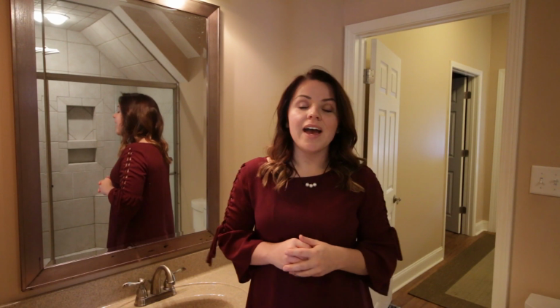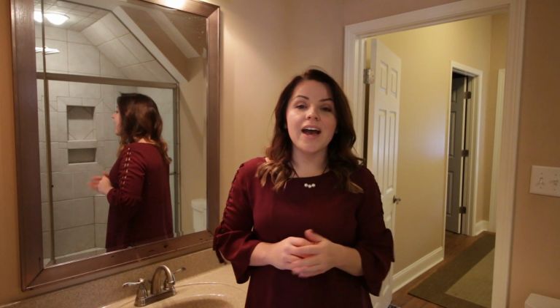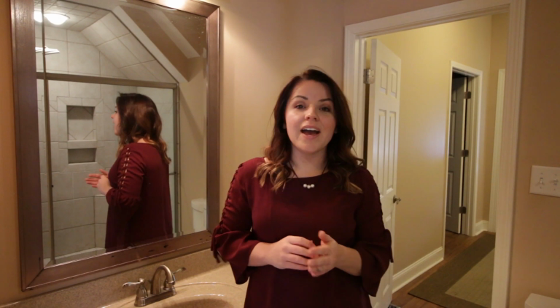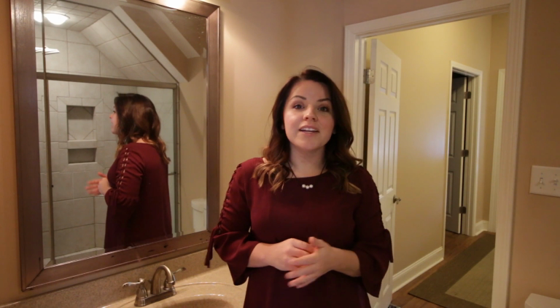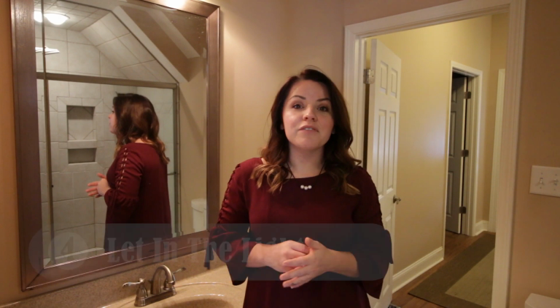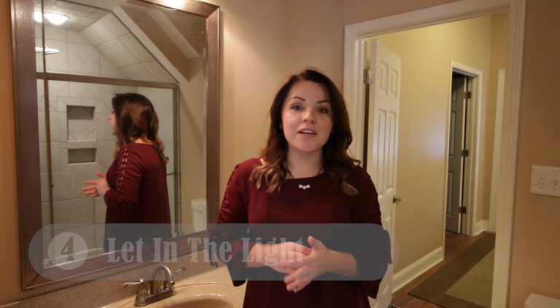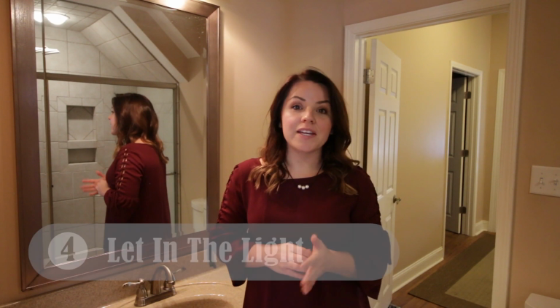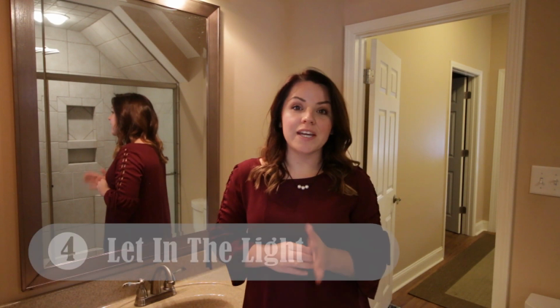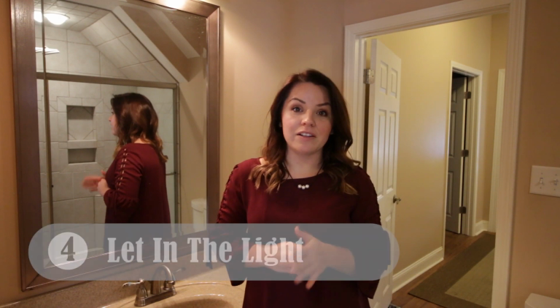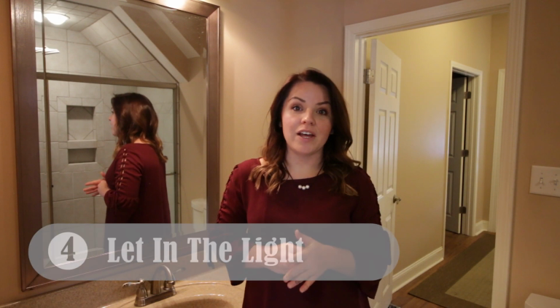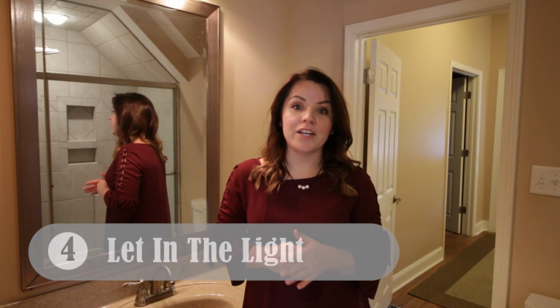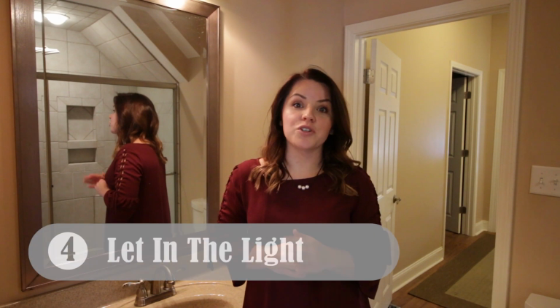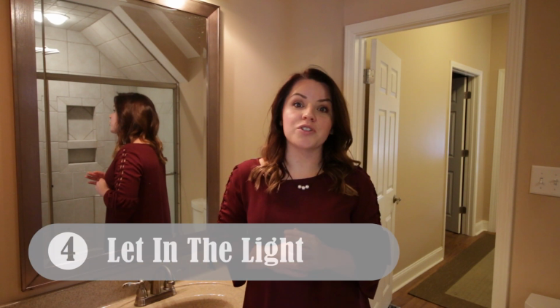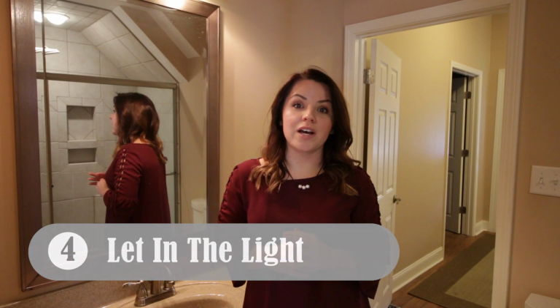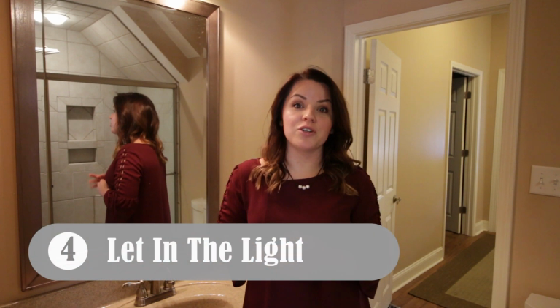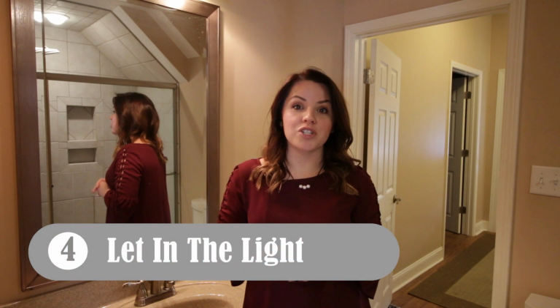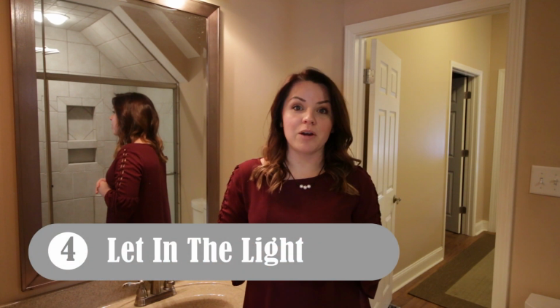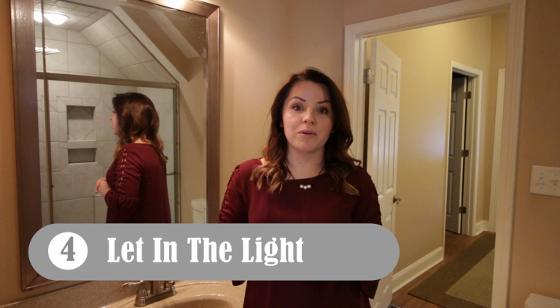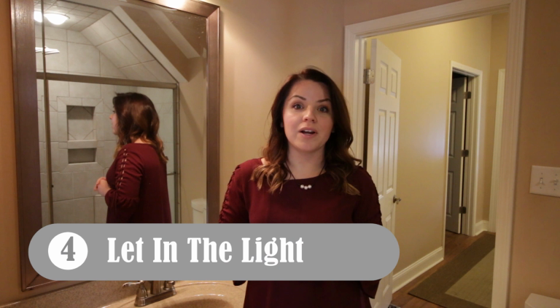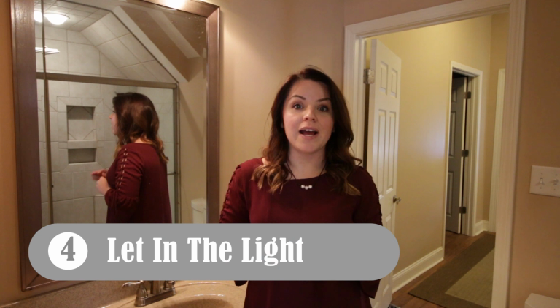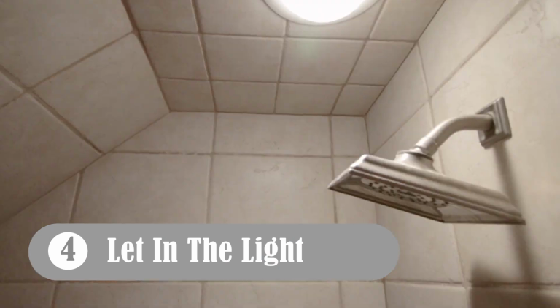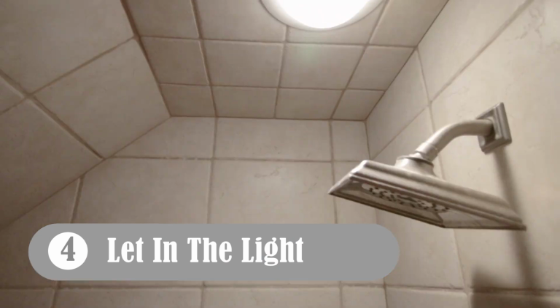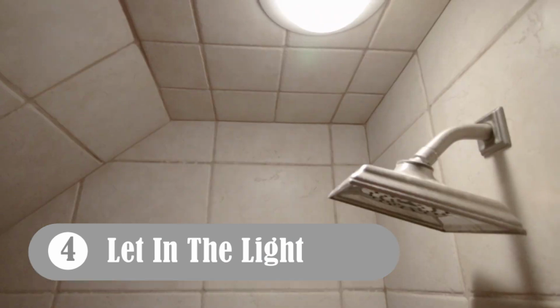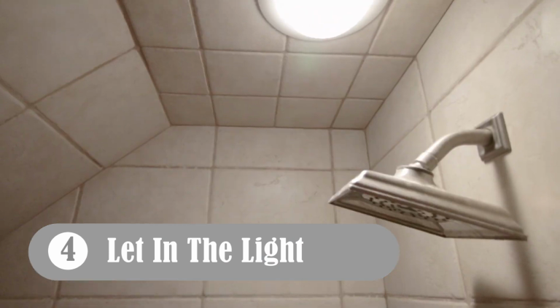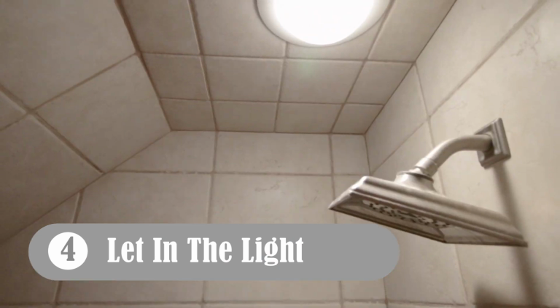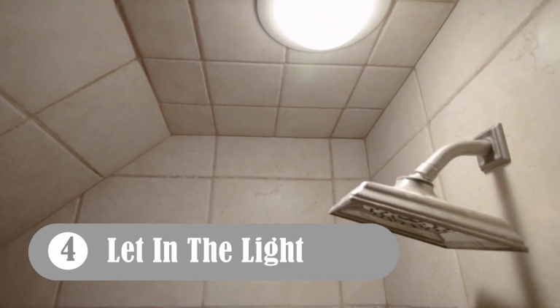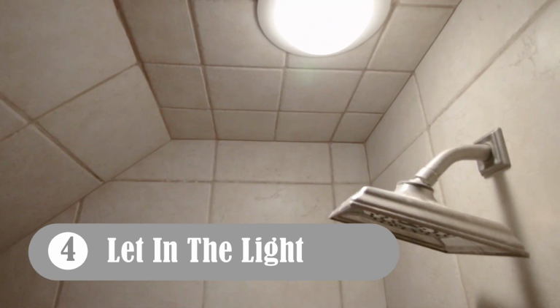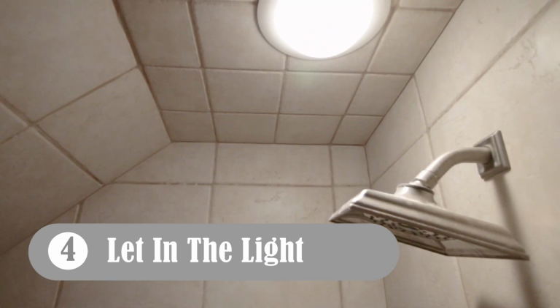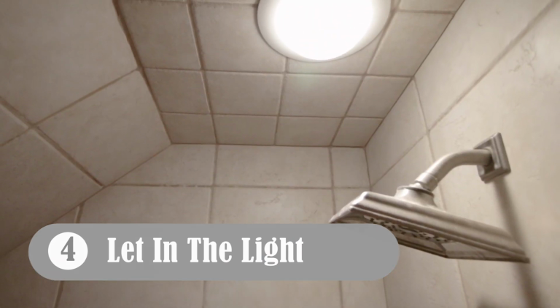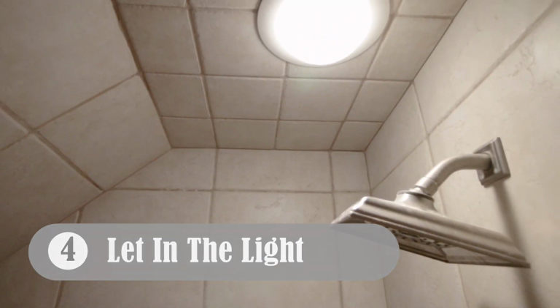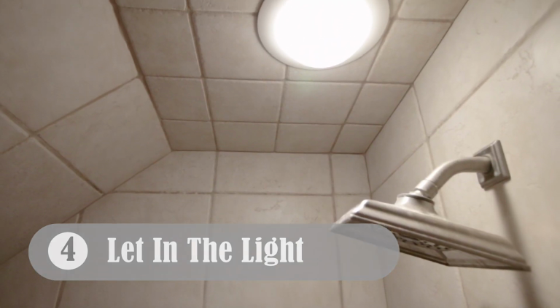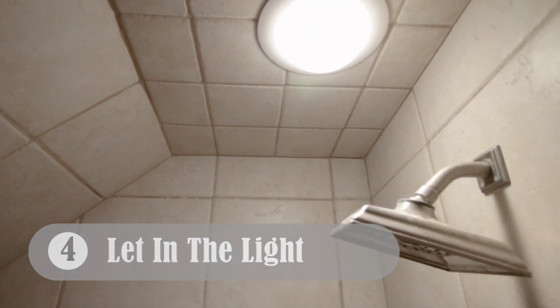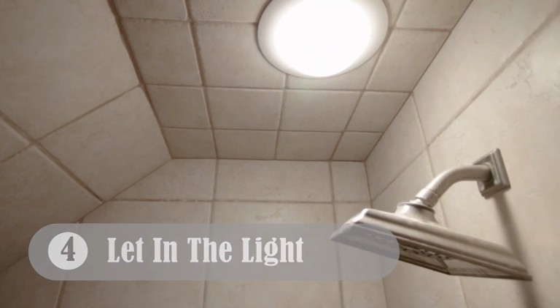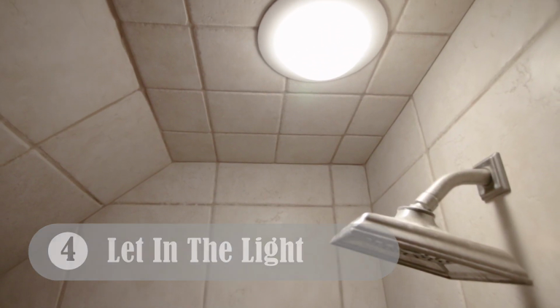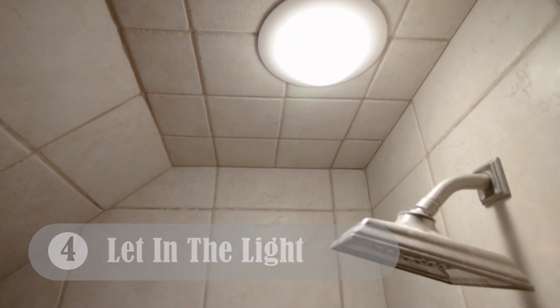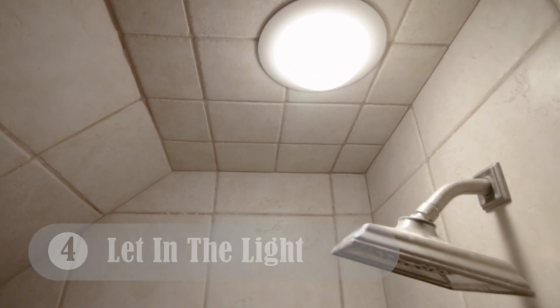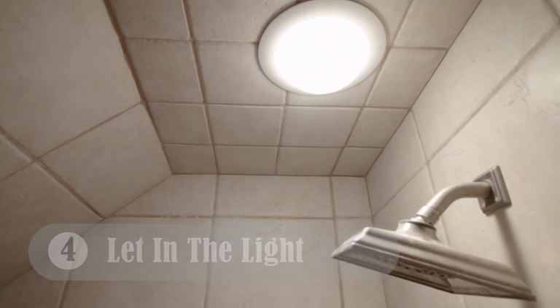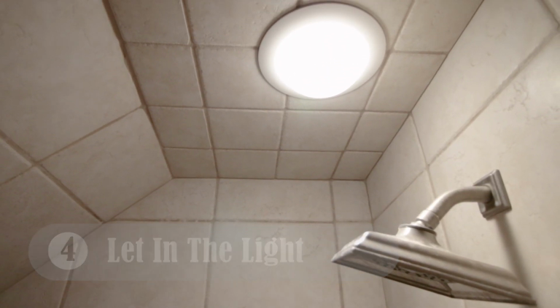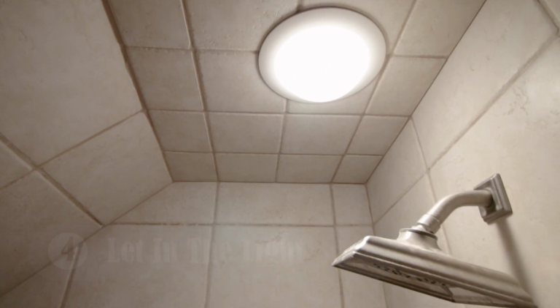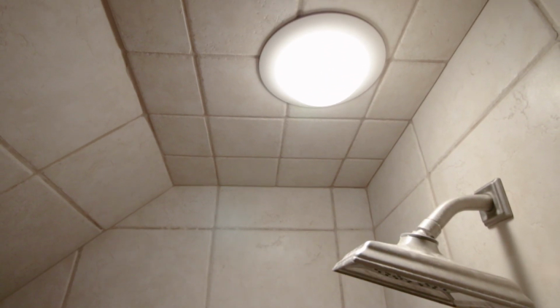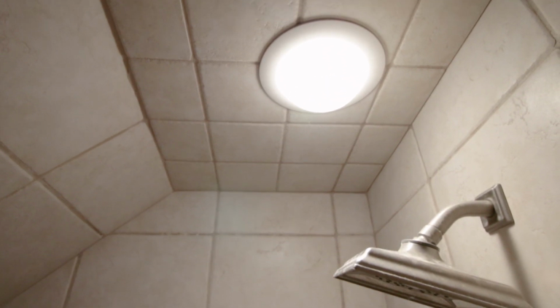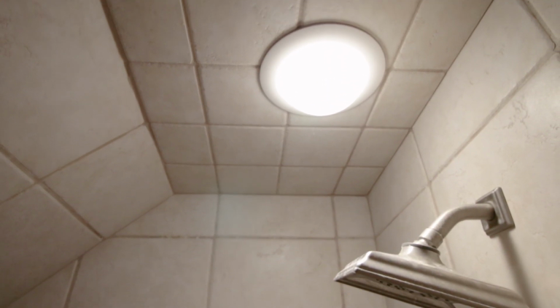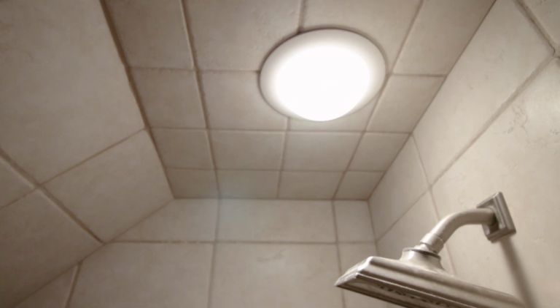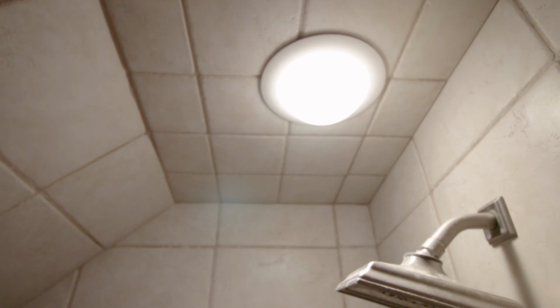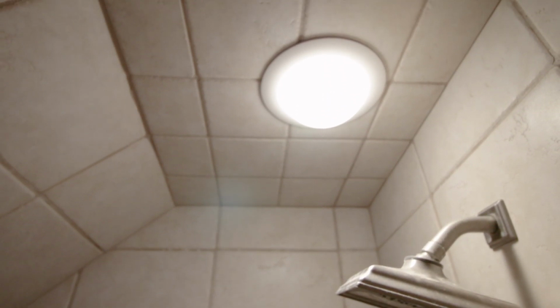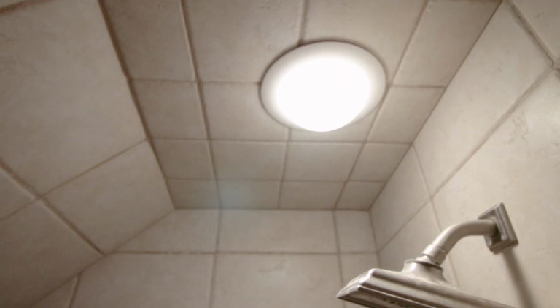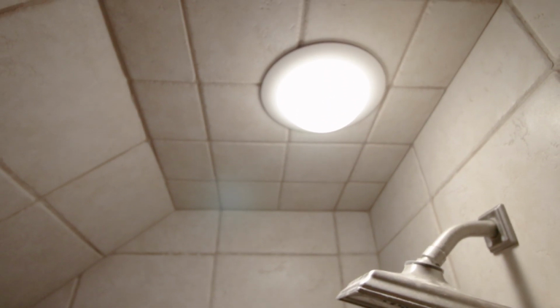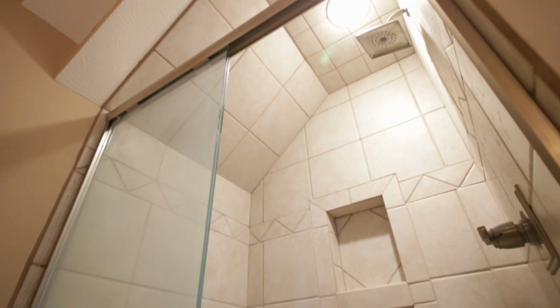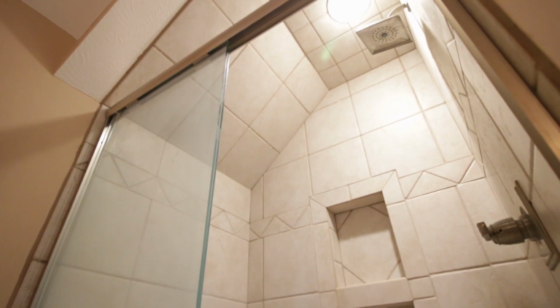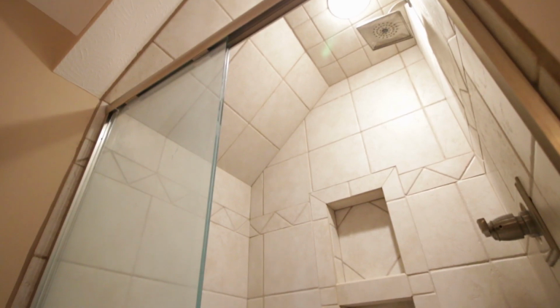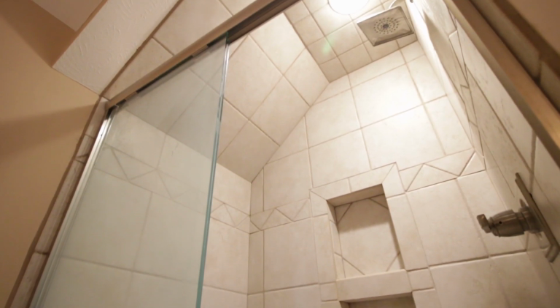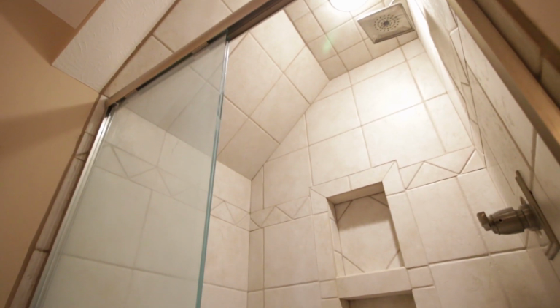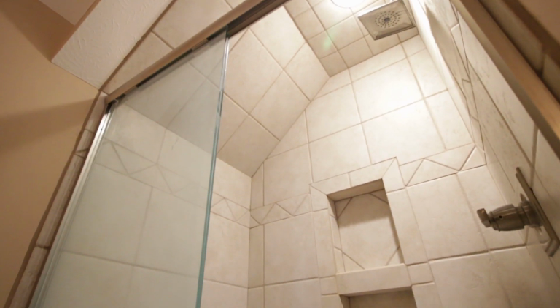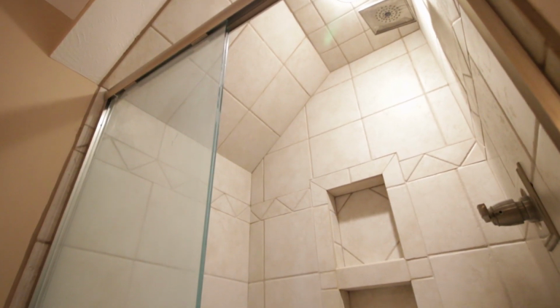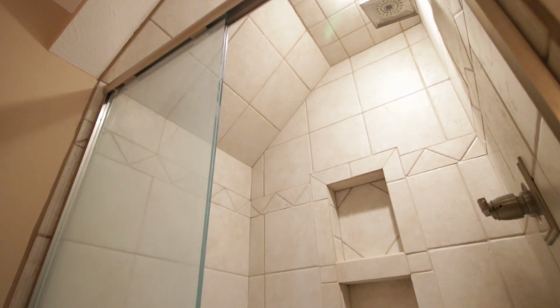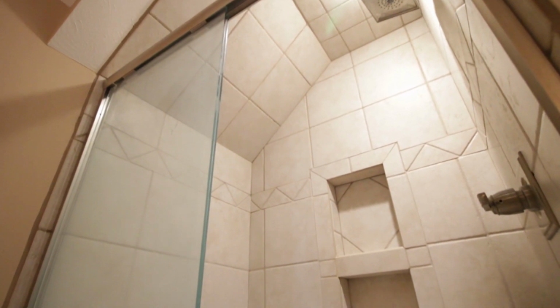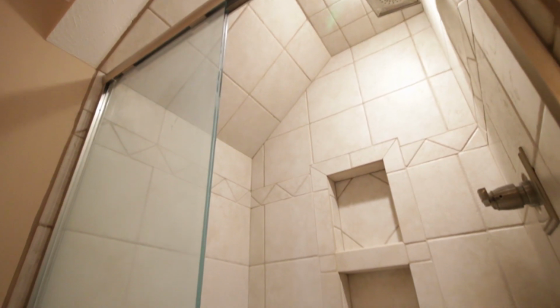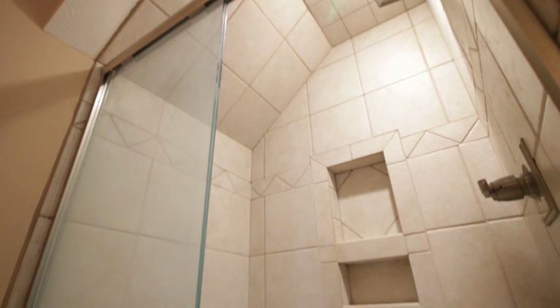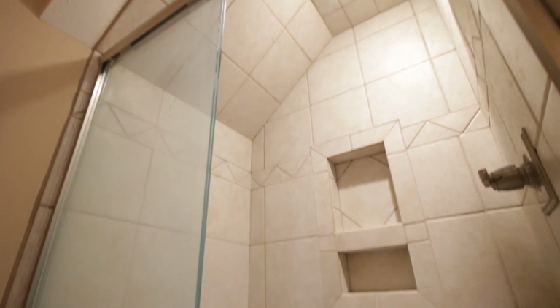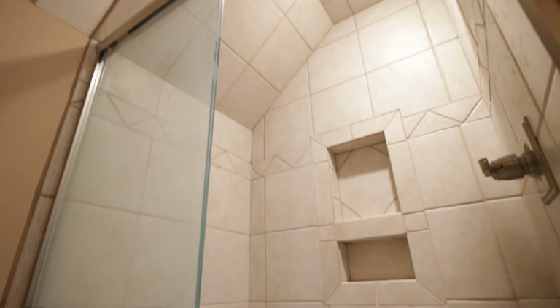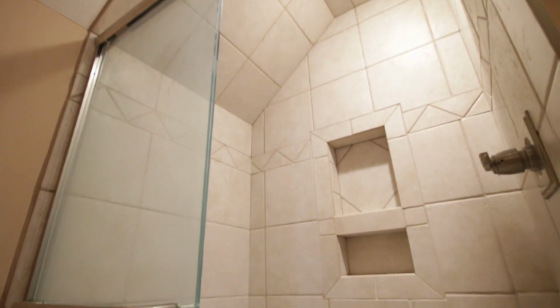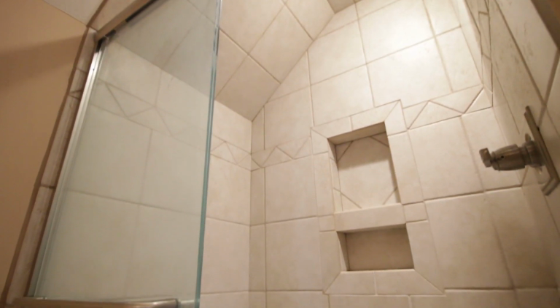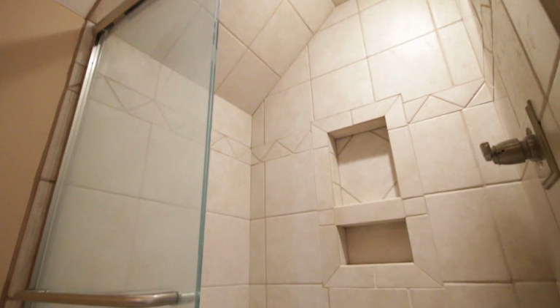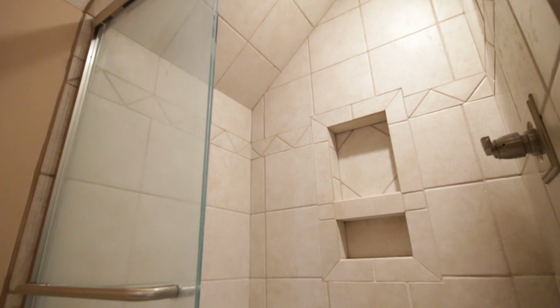Adding a fan can light in your tile shower adds light to a place that sometimes doesn't offer natural light, so it is definitely a great feature to add.